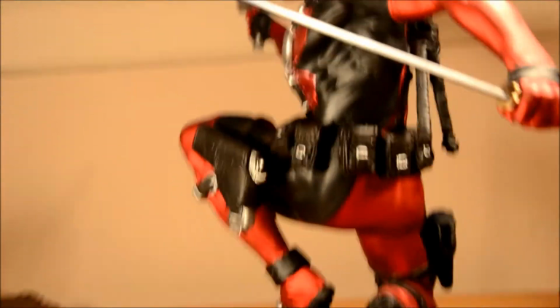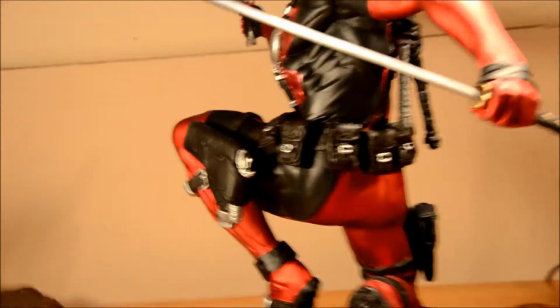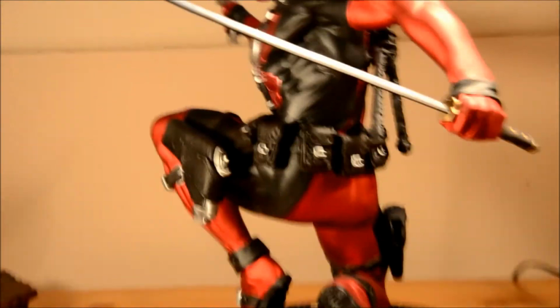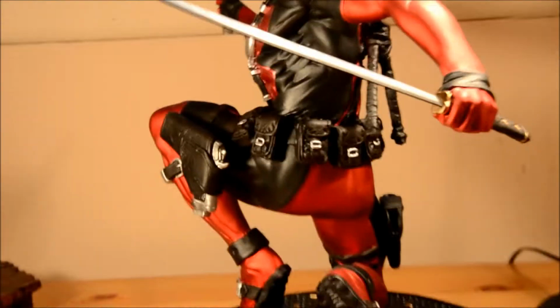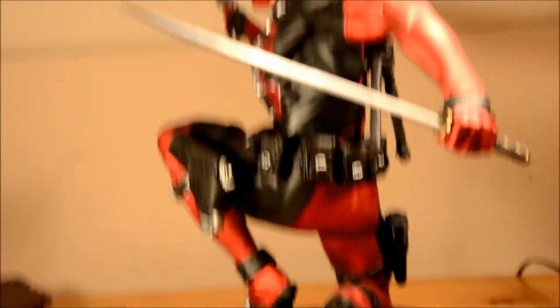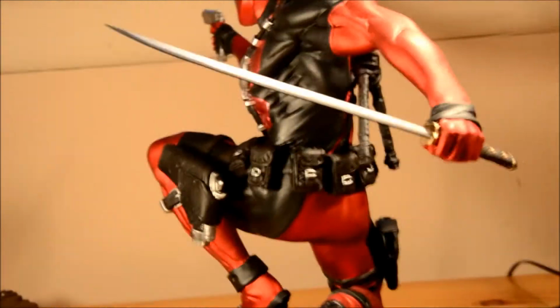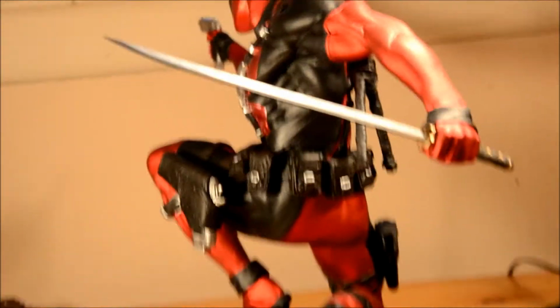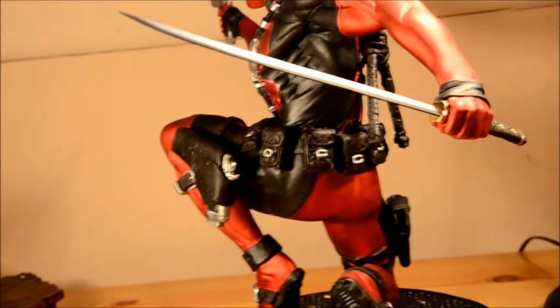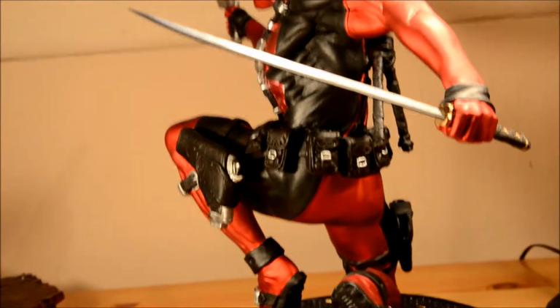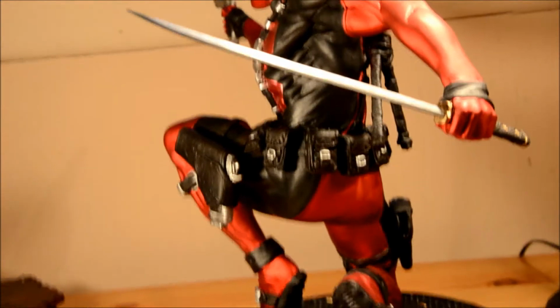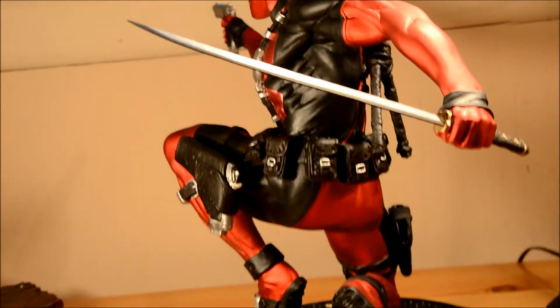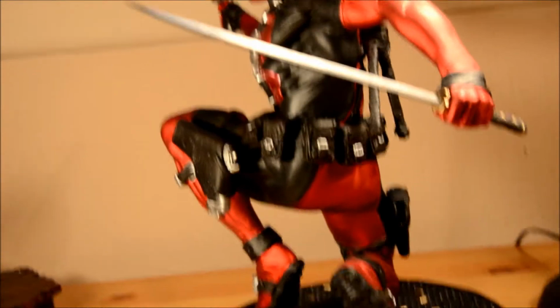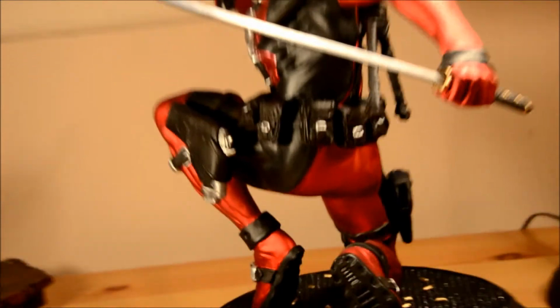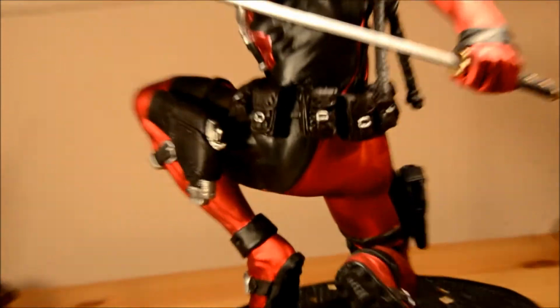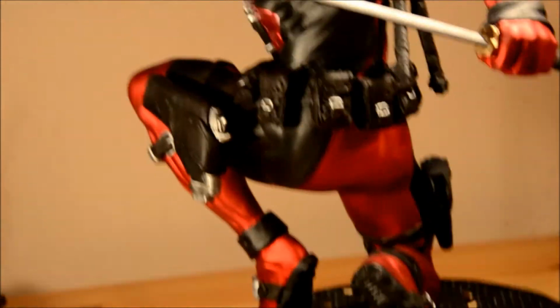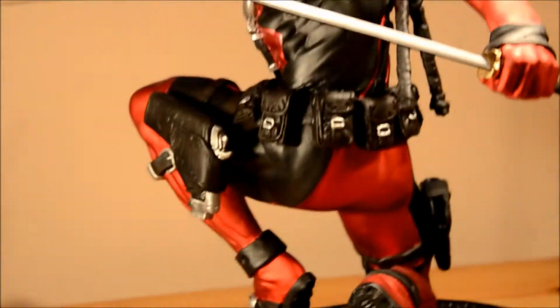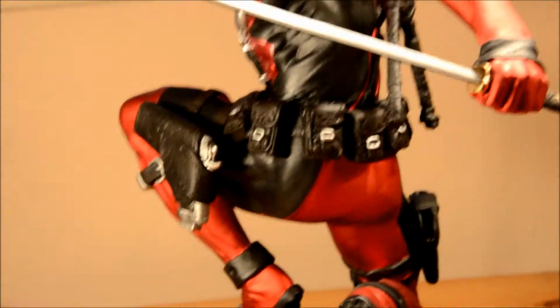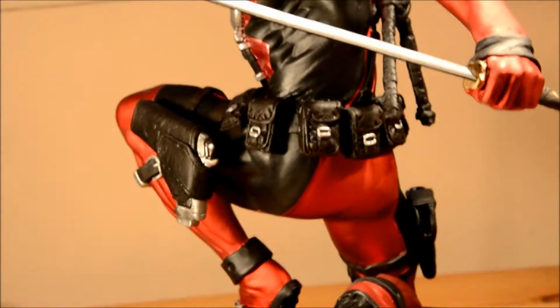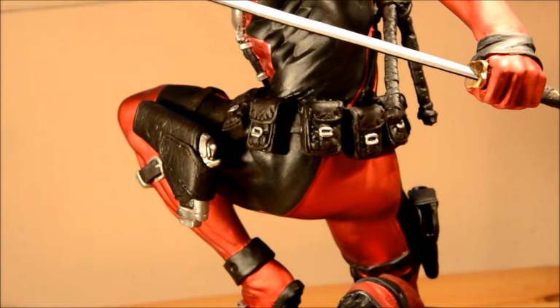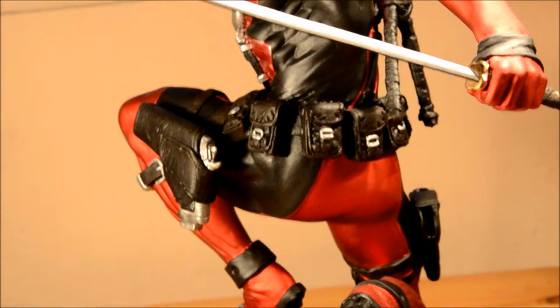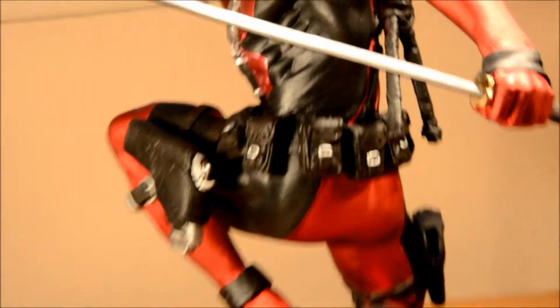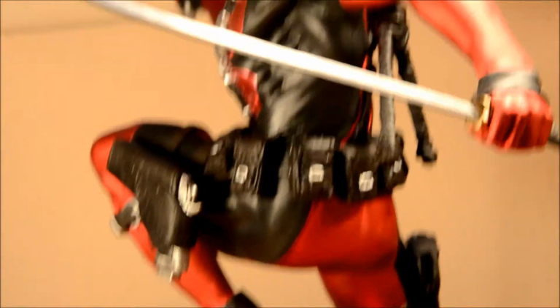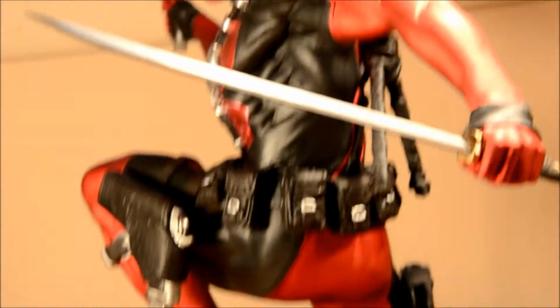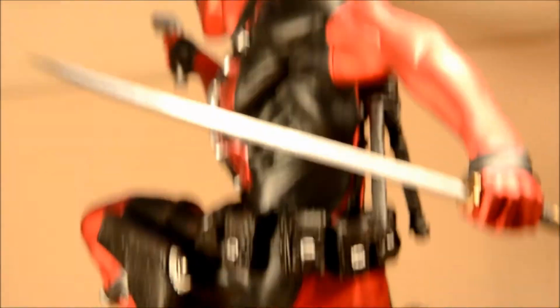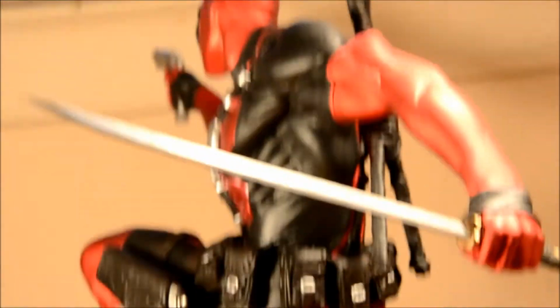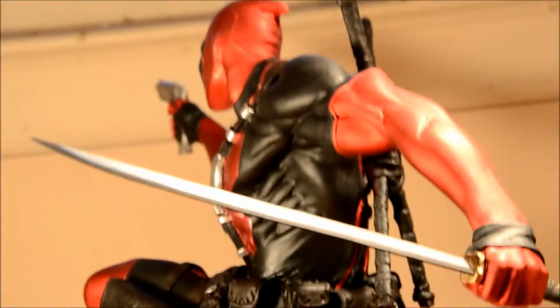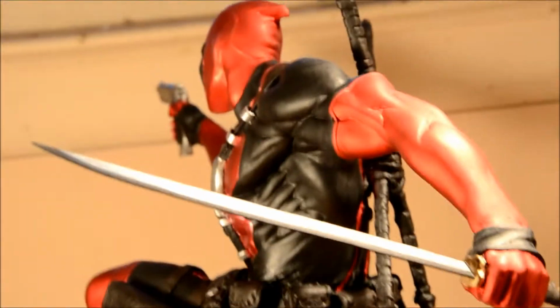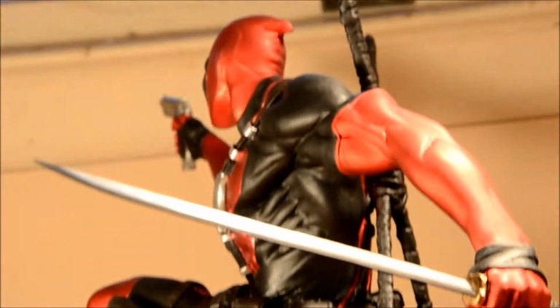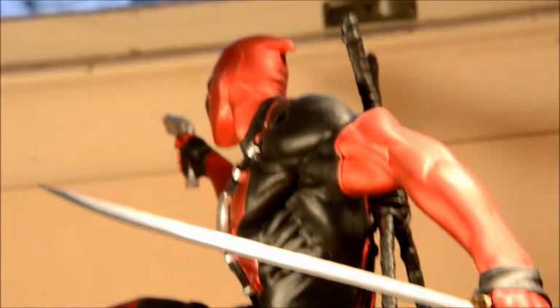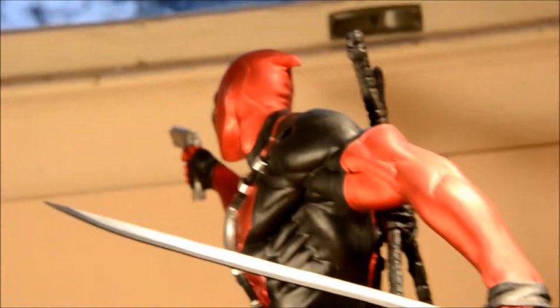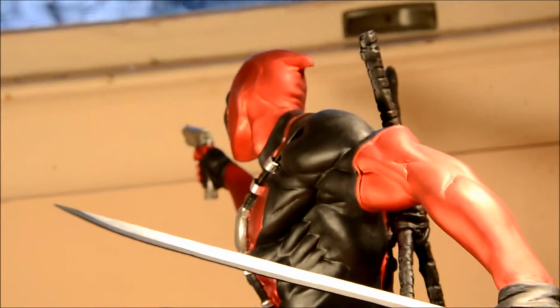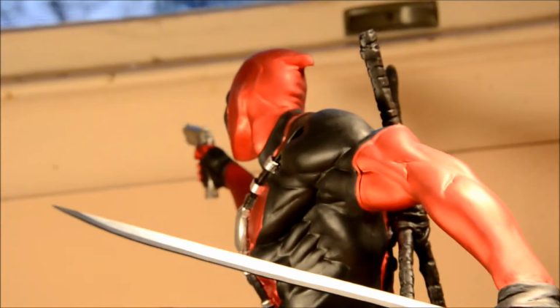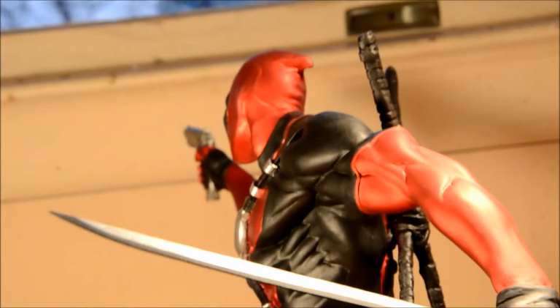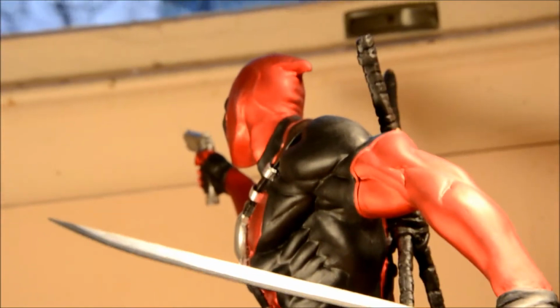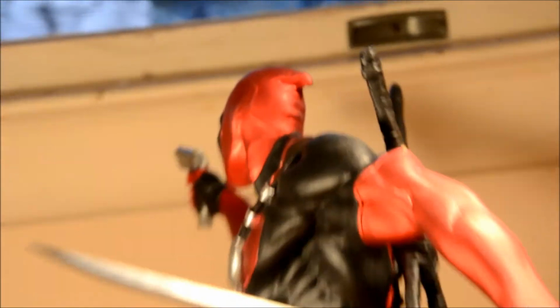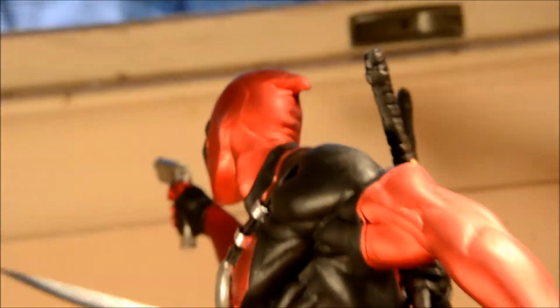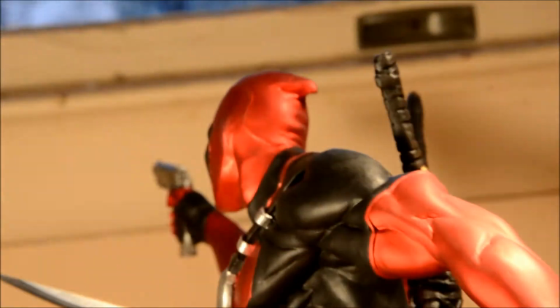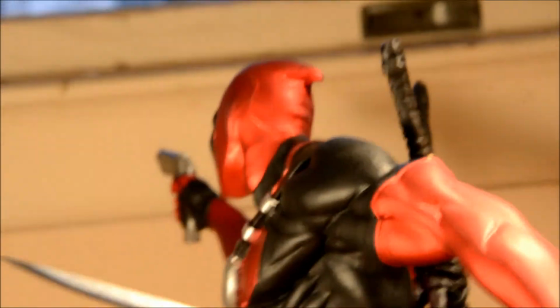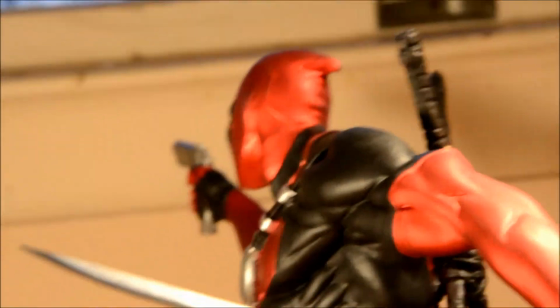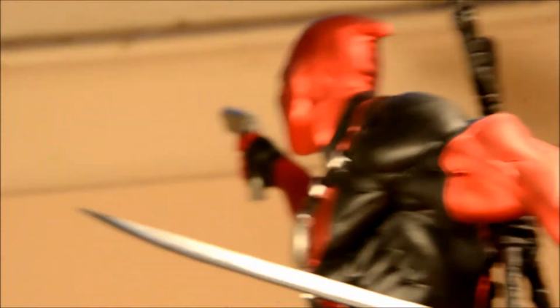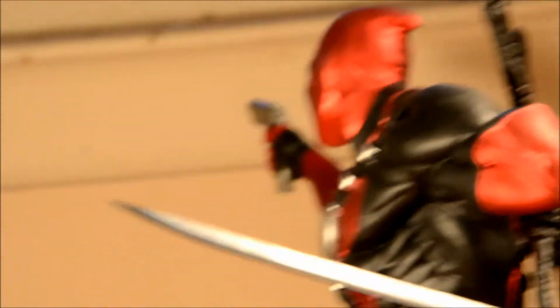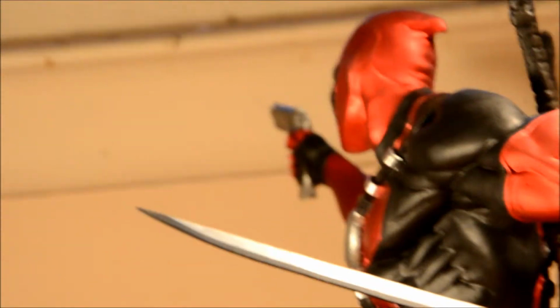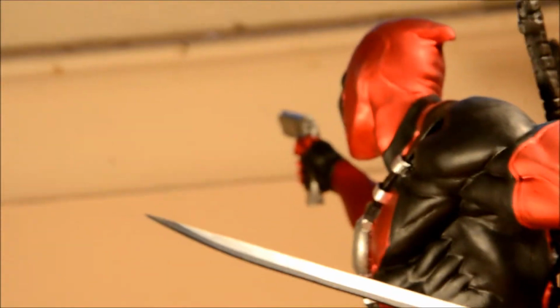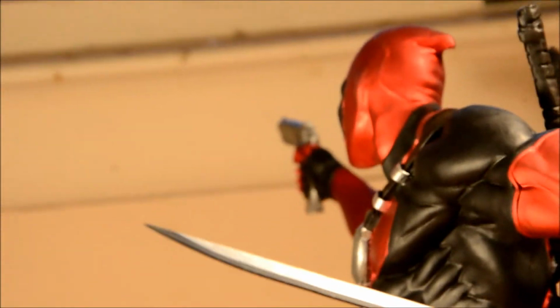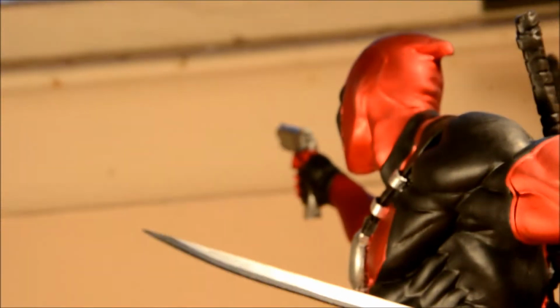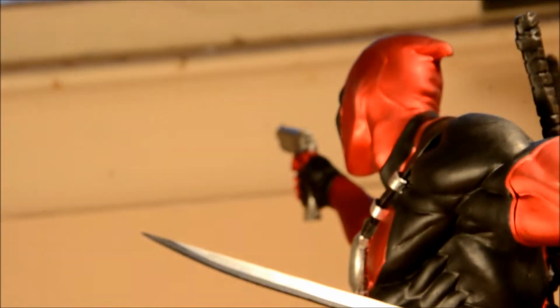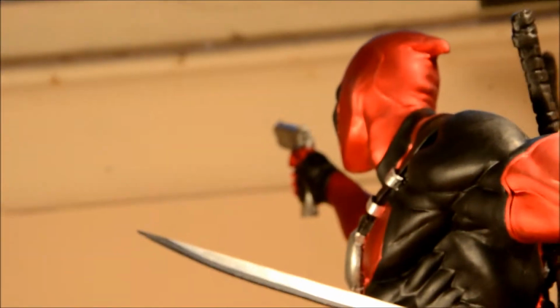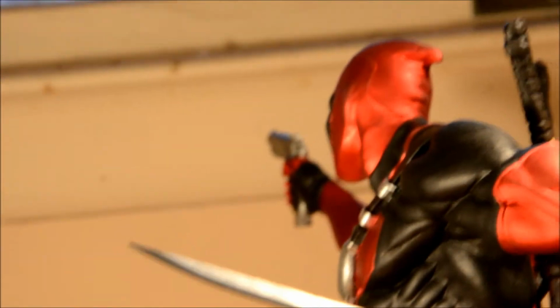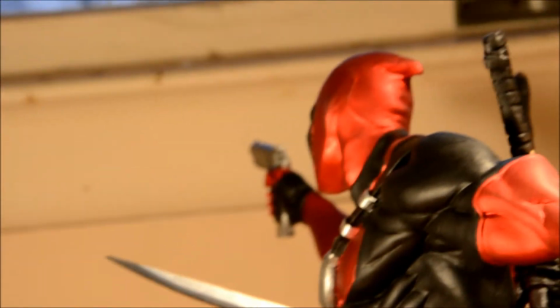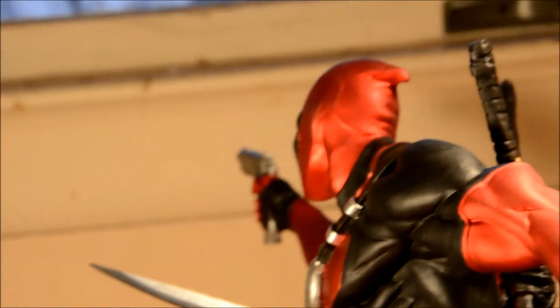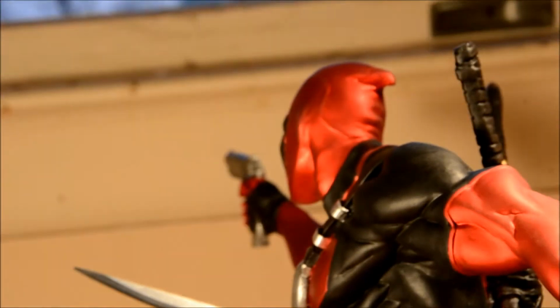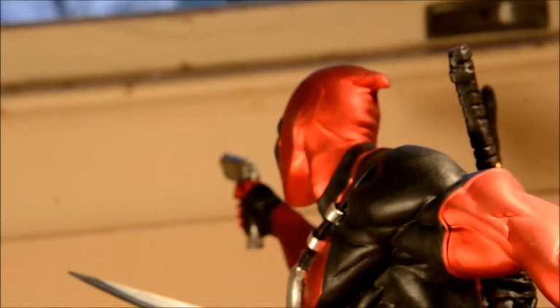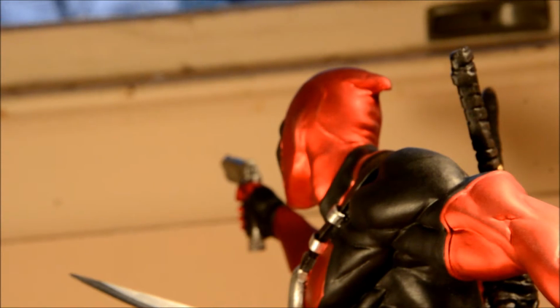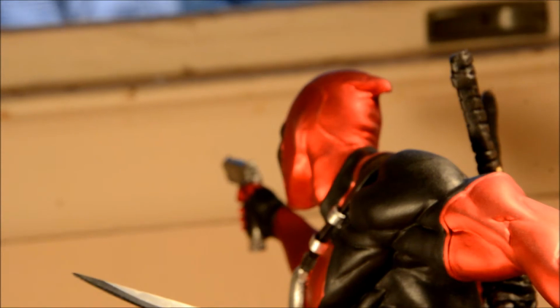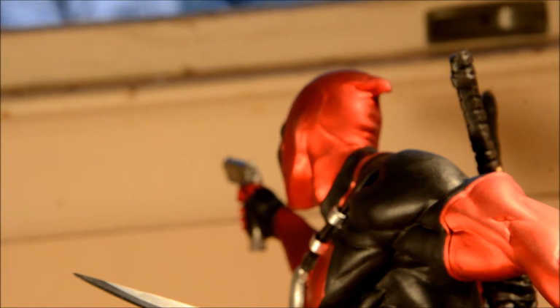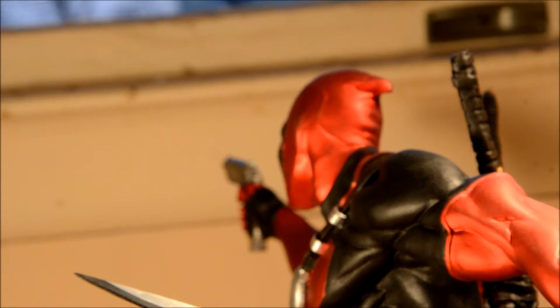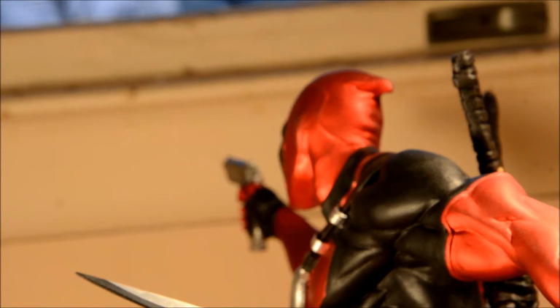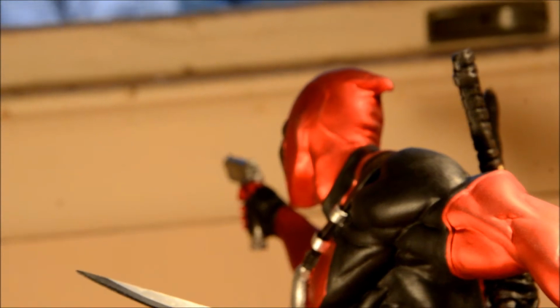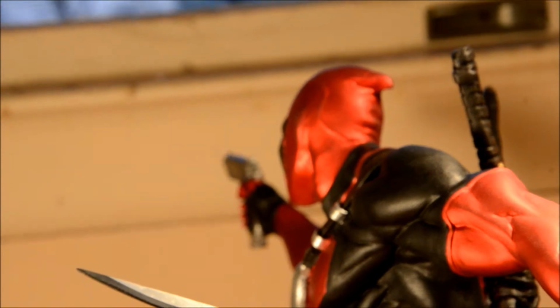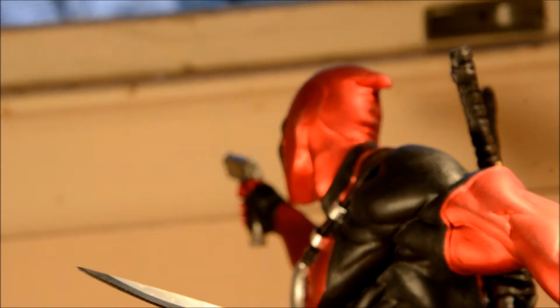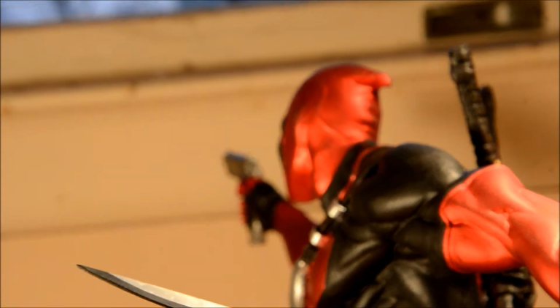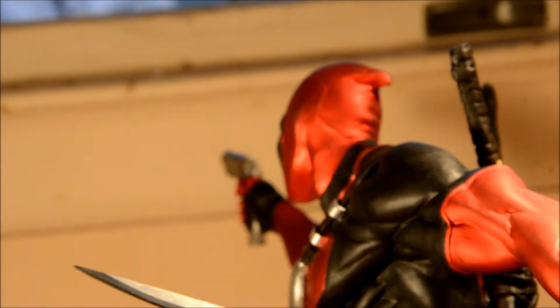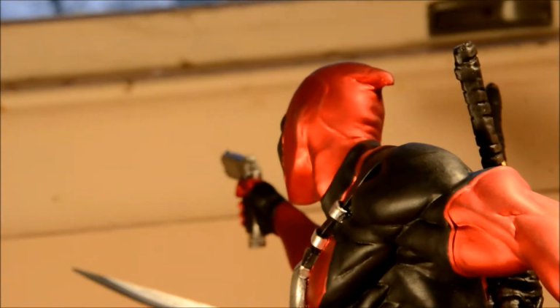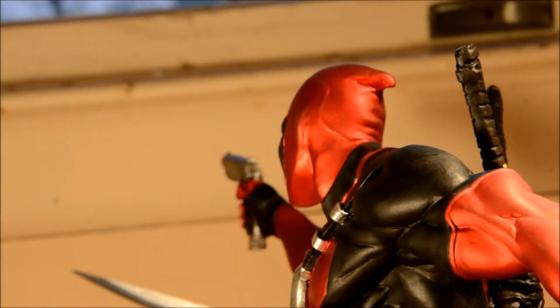With Deadpool, there was like an evil clone of him.